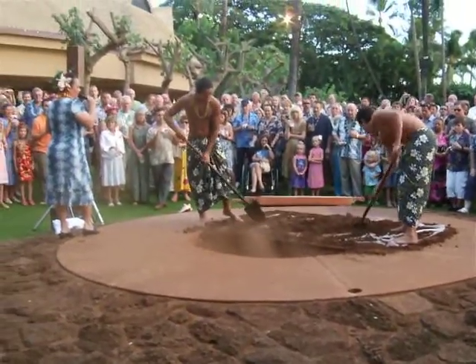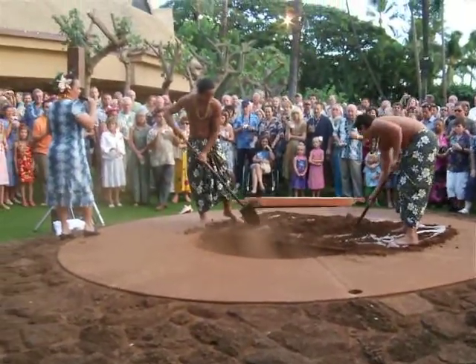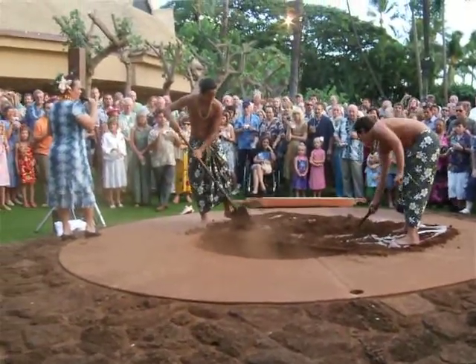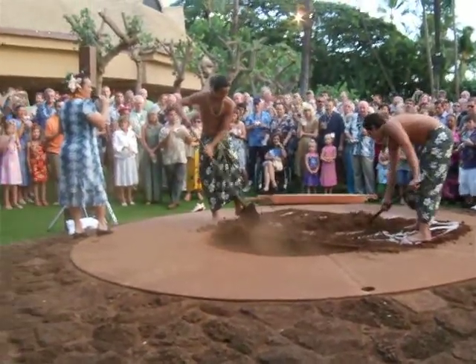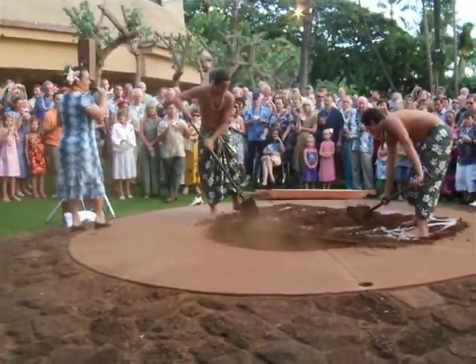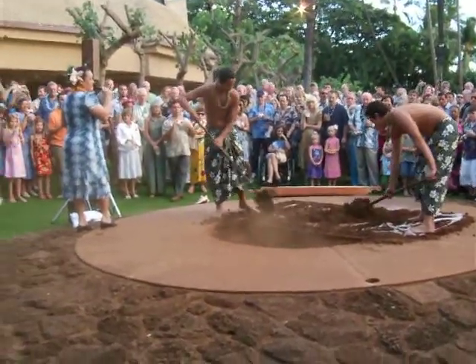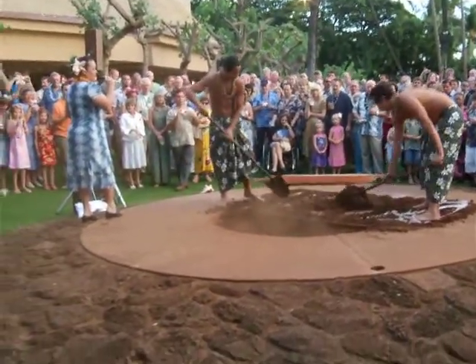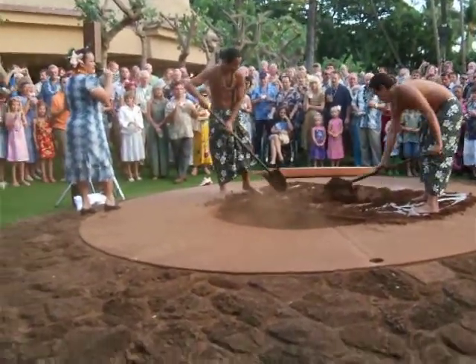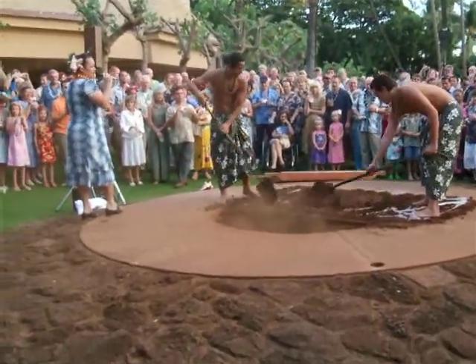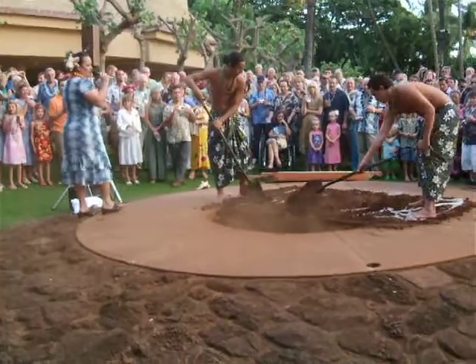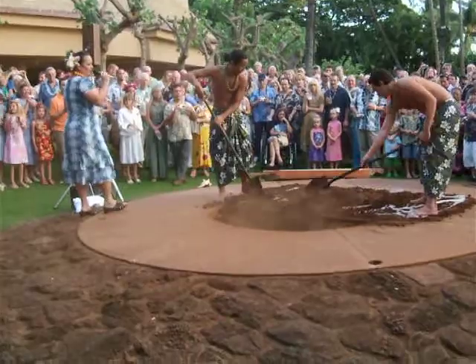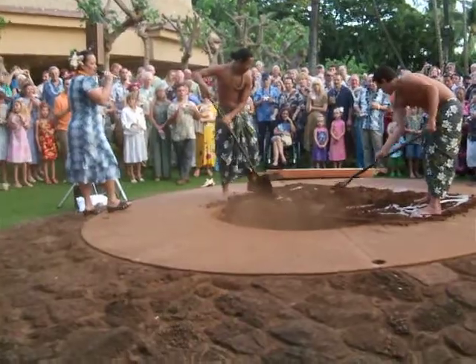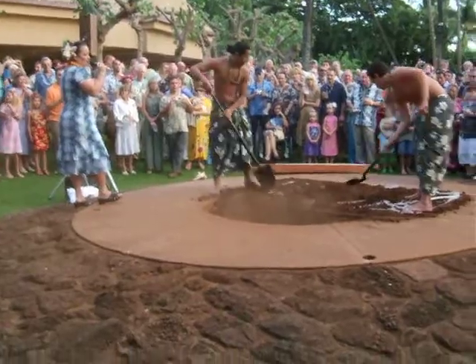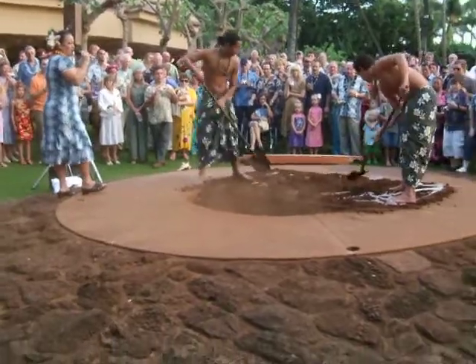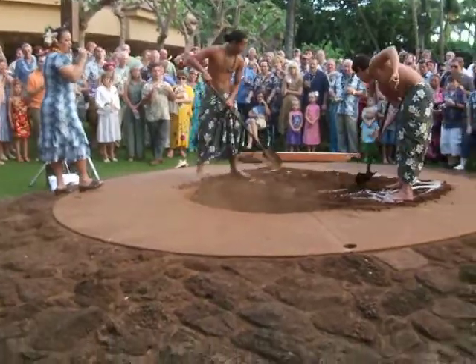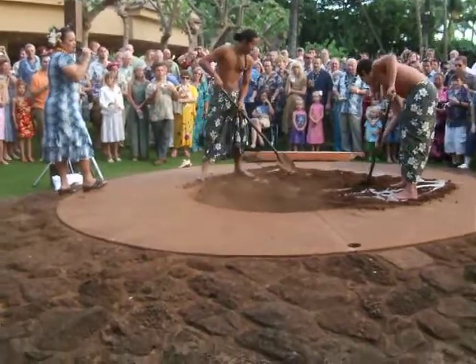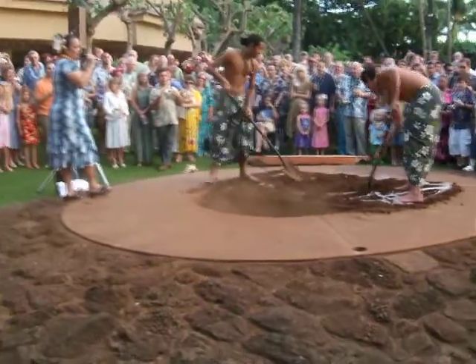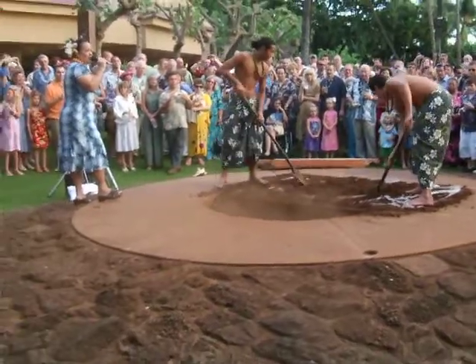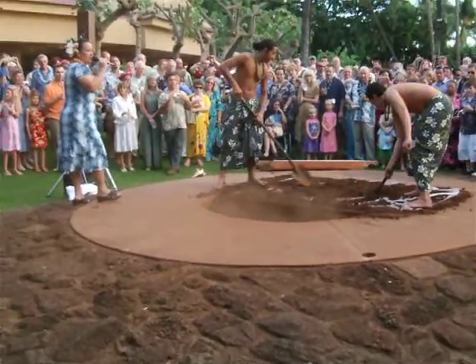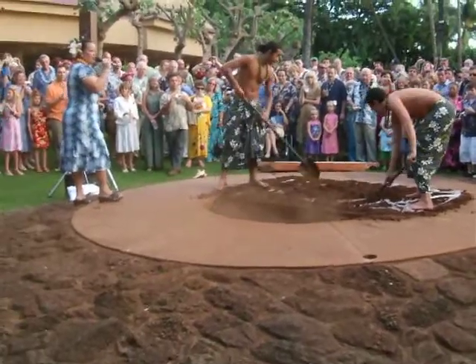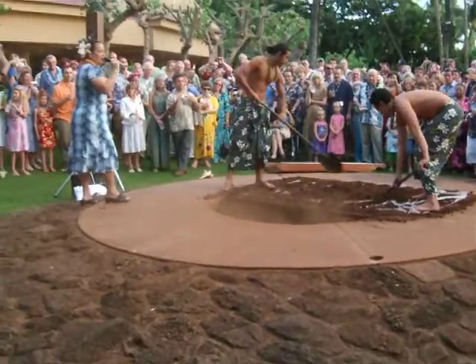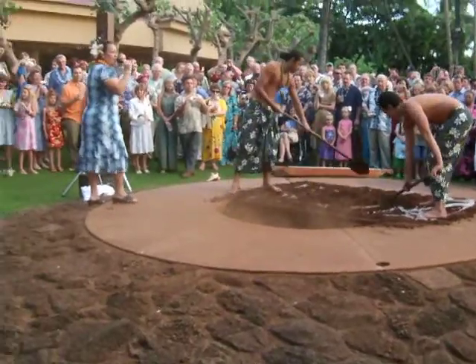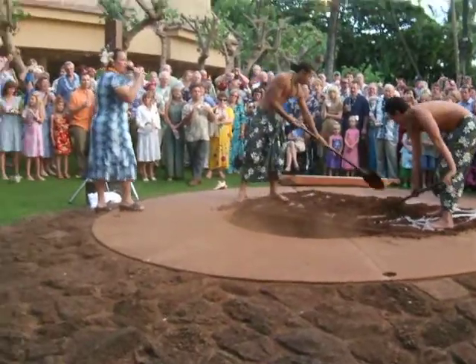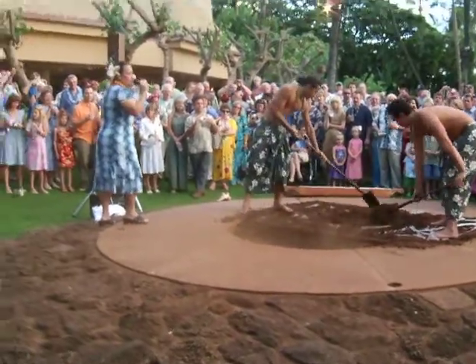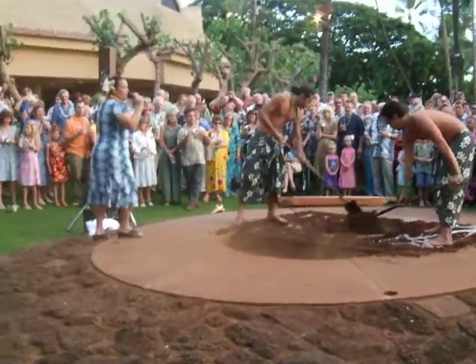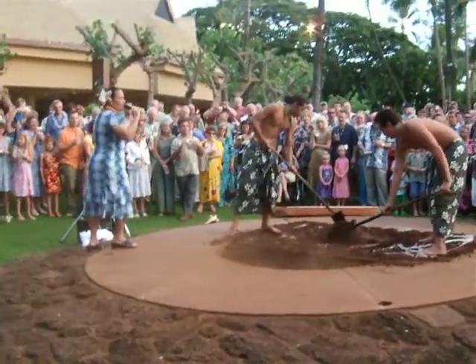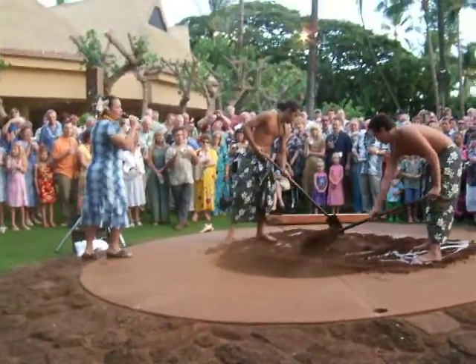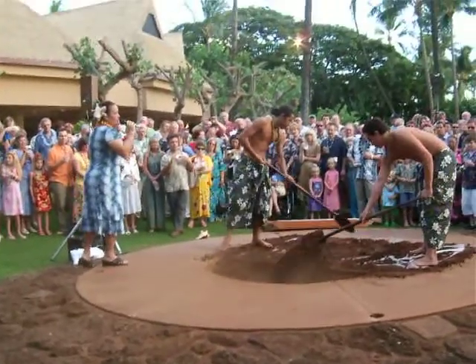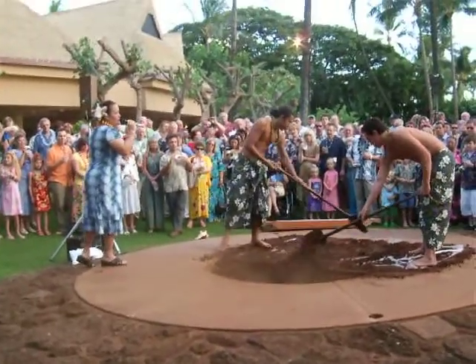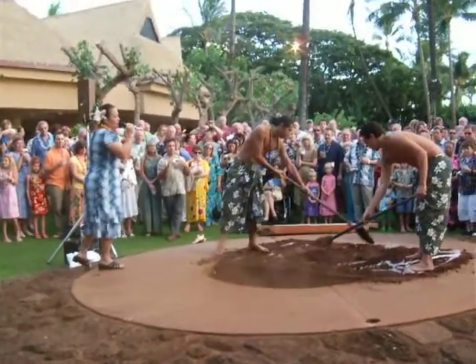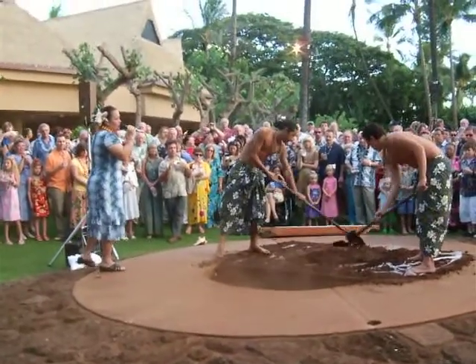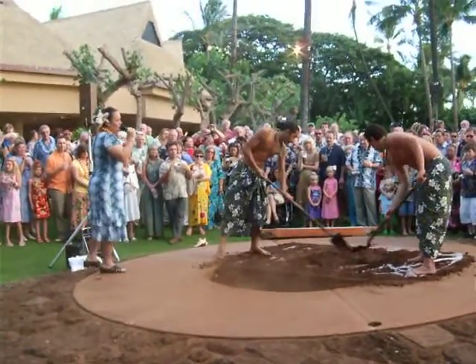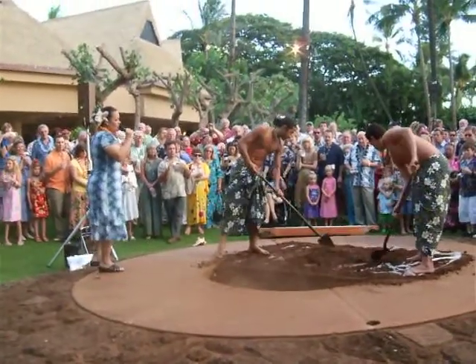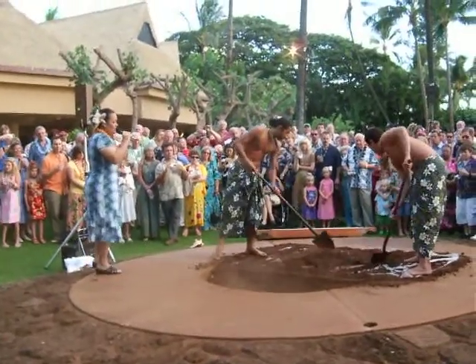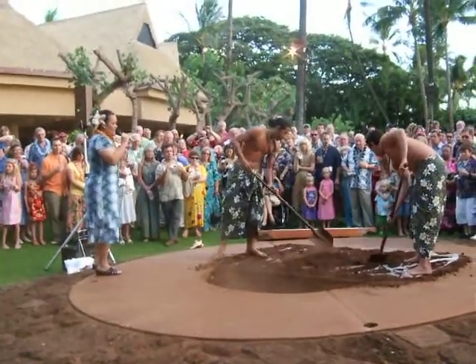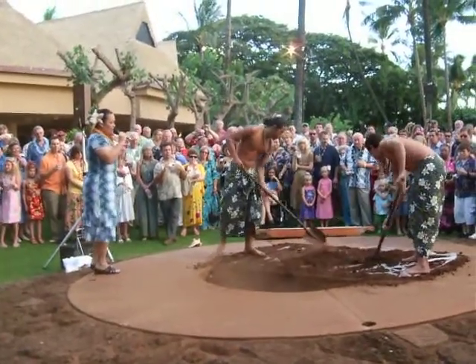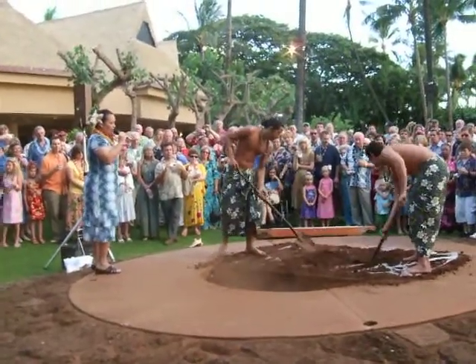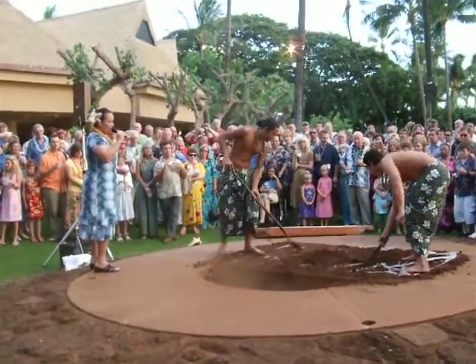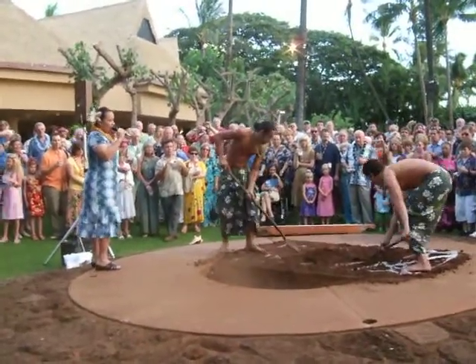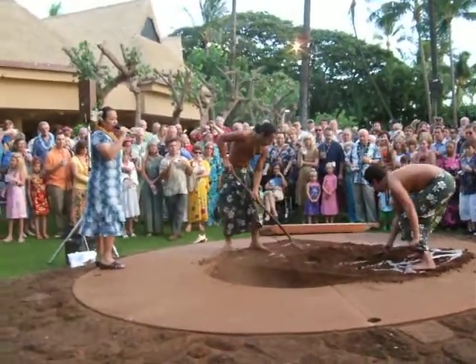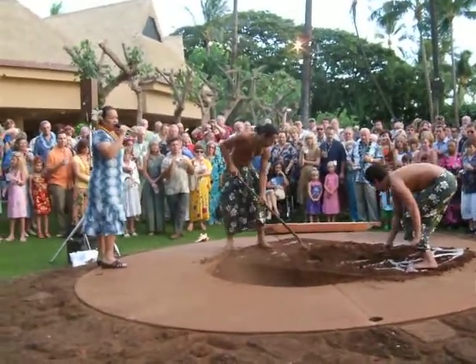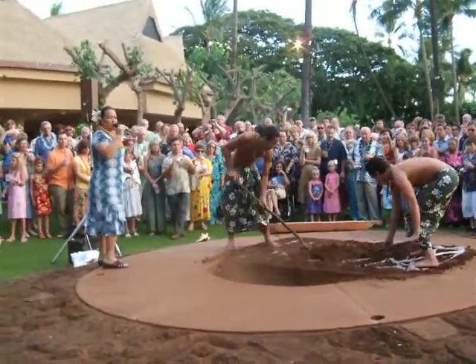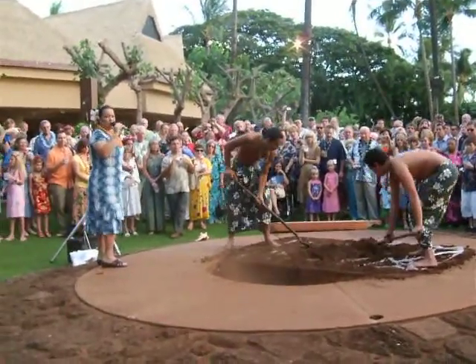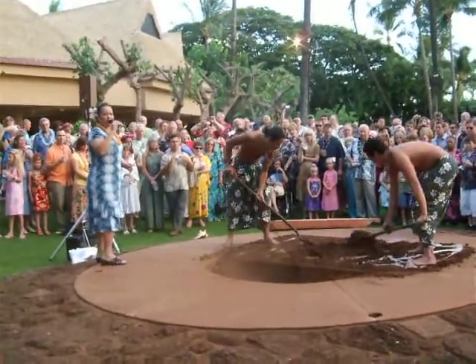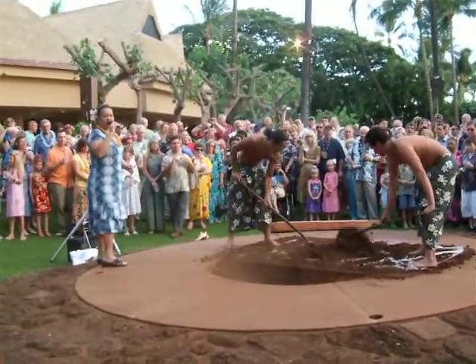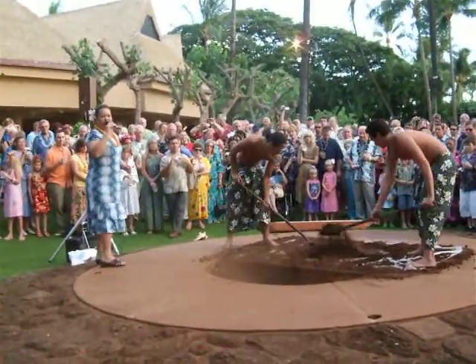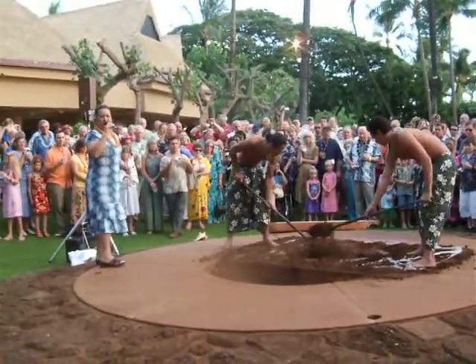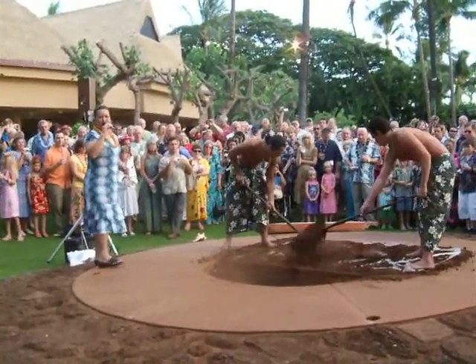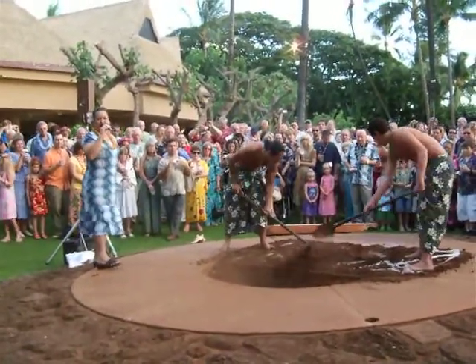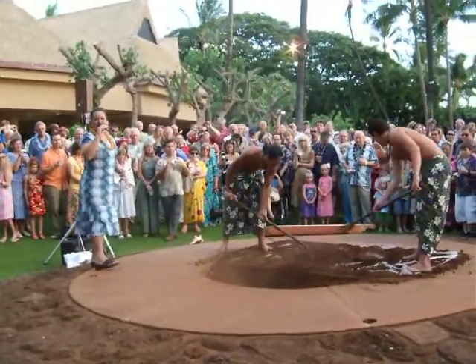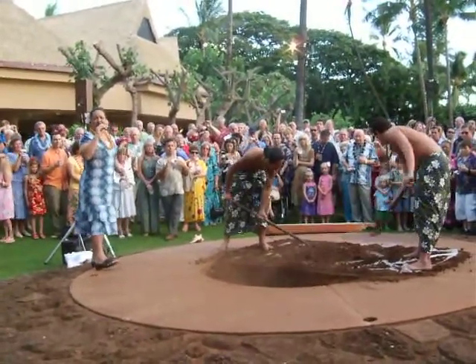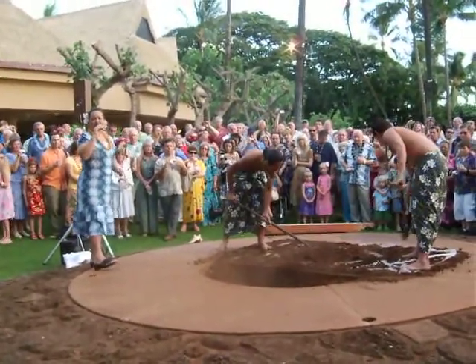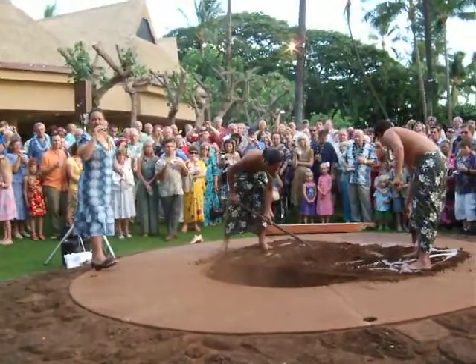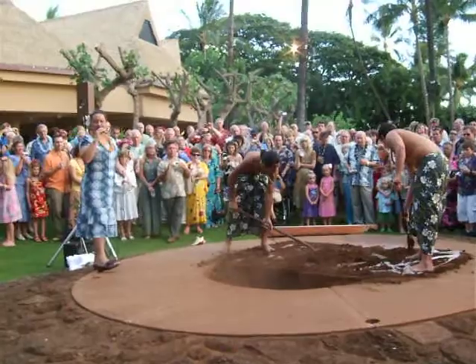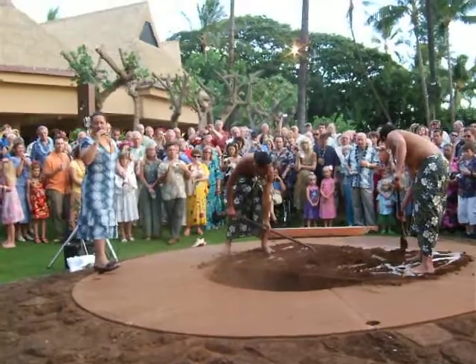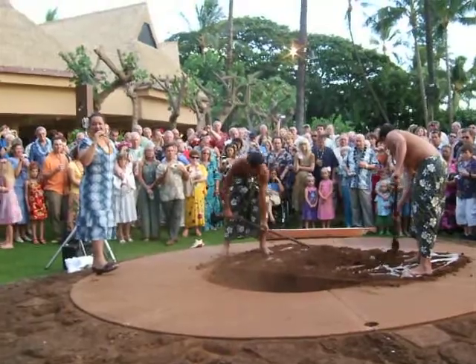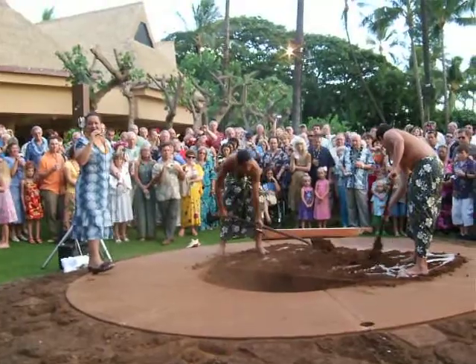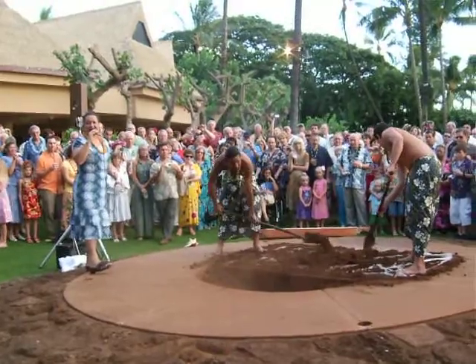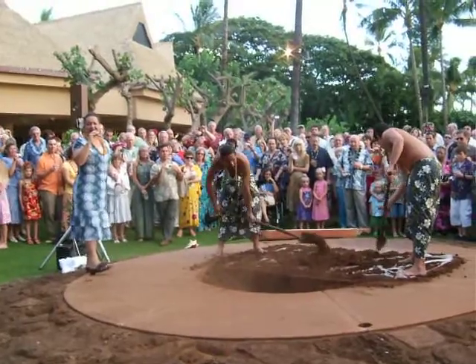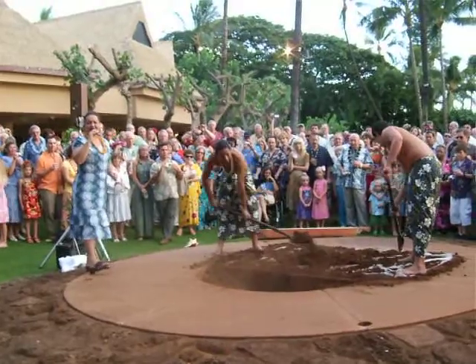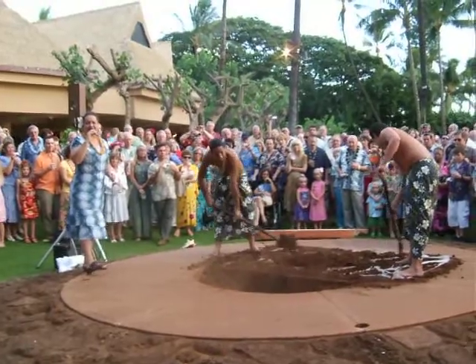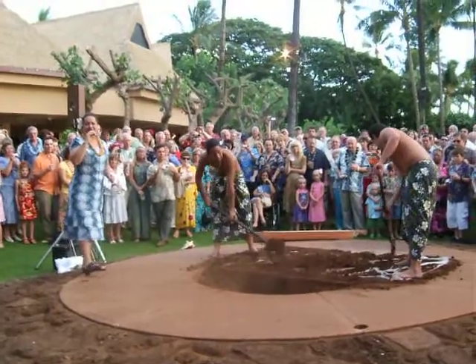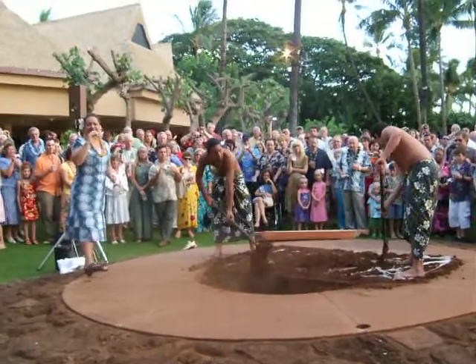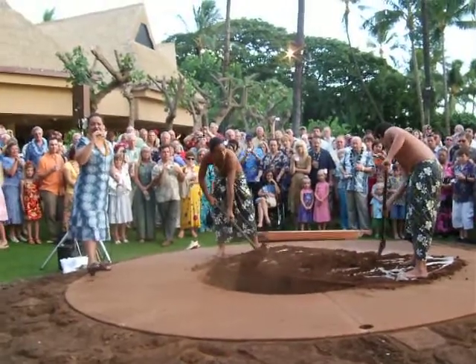Now once the pit is dug, the bottom of it is always lined with stones, and these stones are usually gathered from a dry stream bed because they're able to retain a lot of heat.